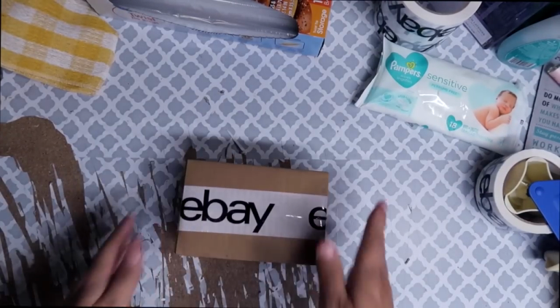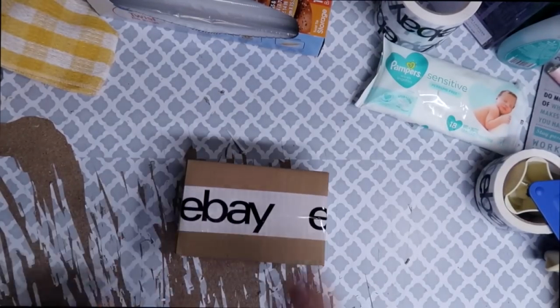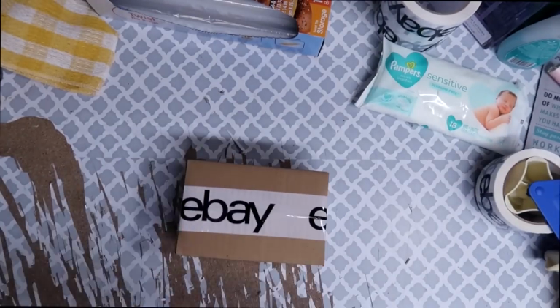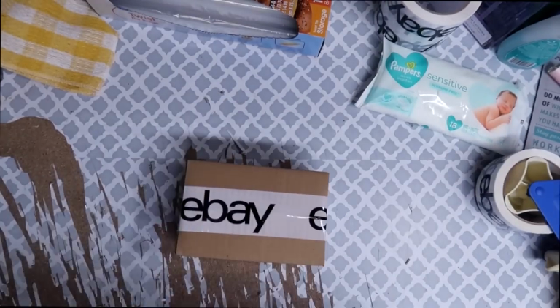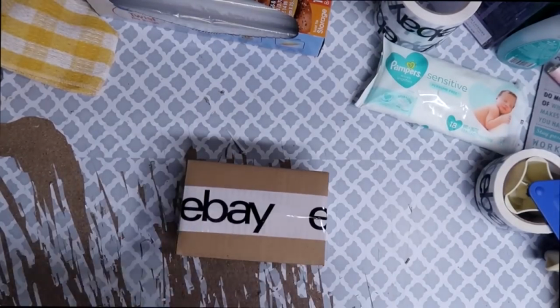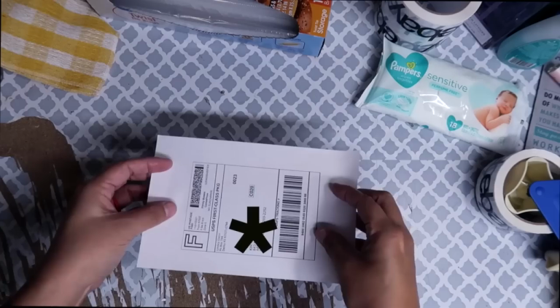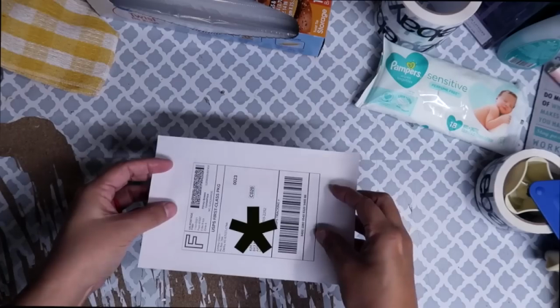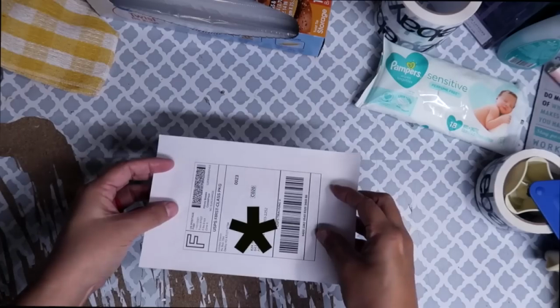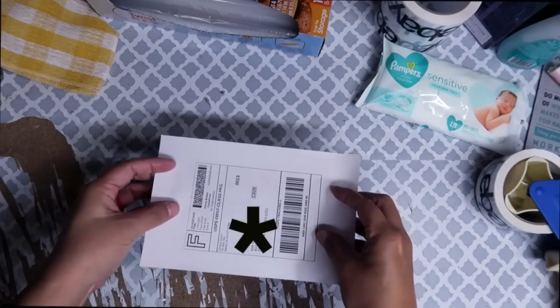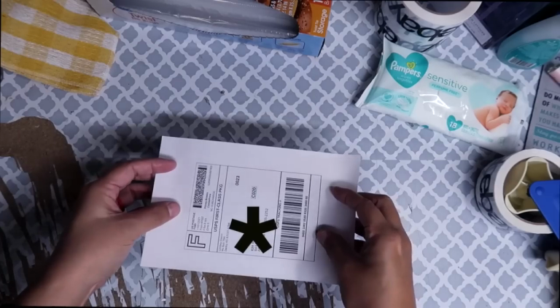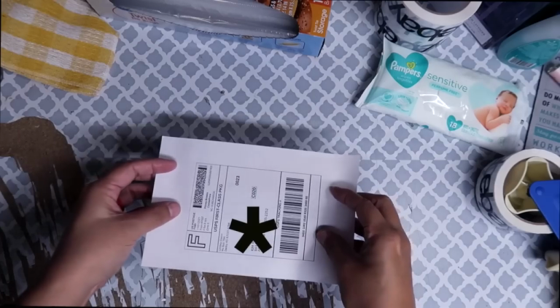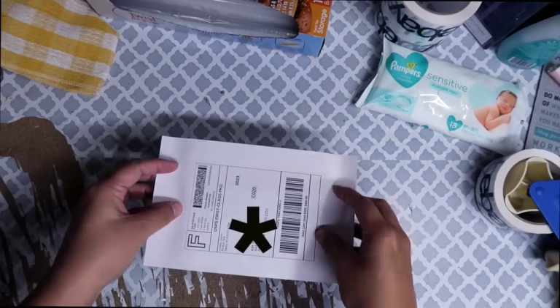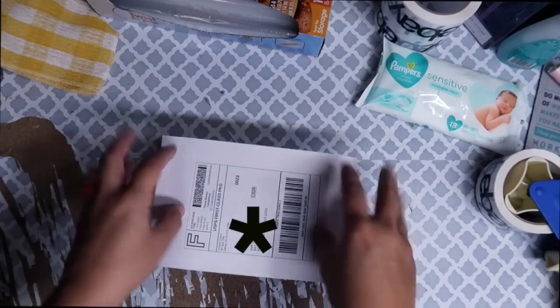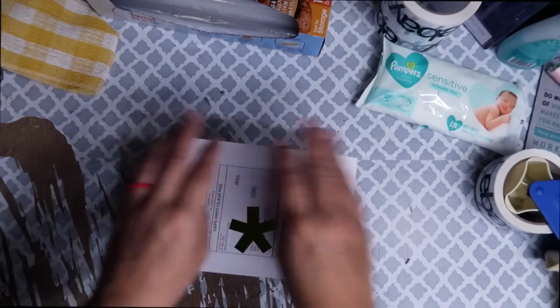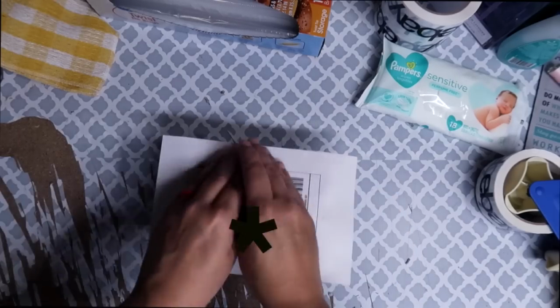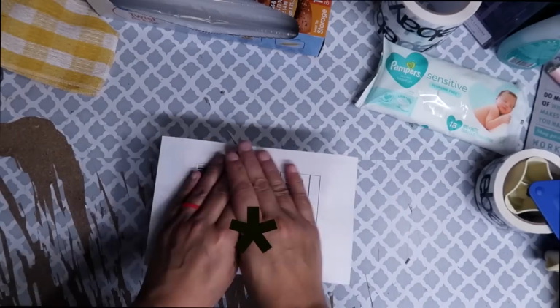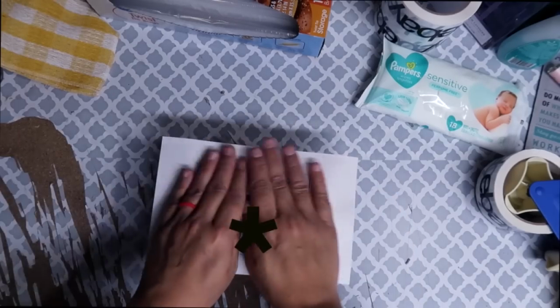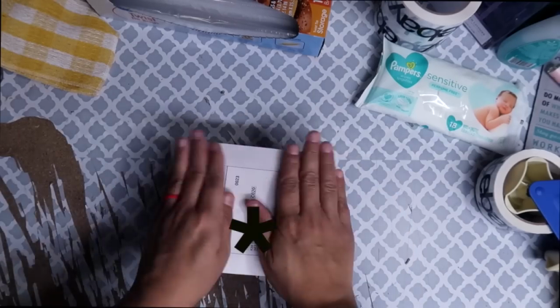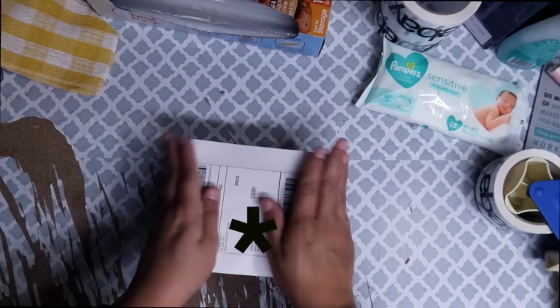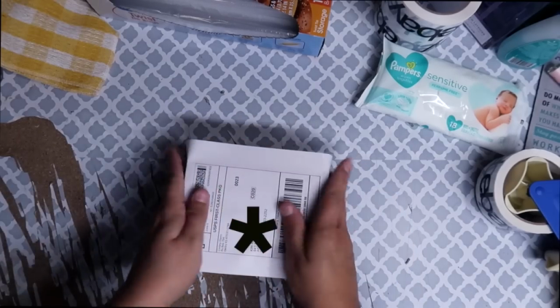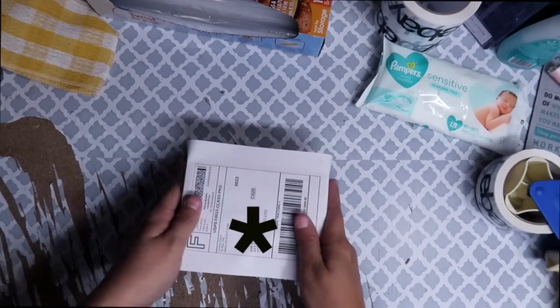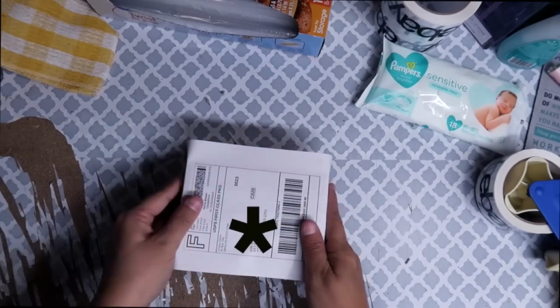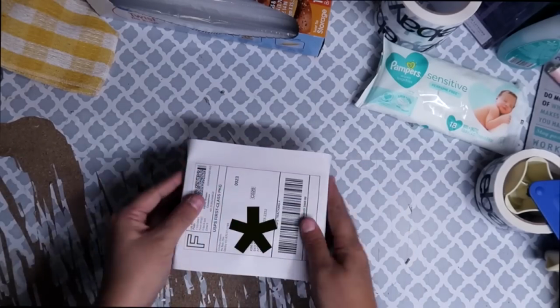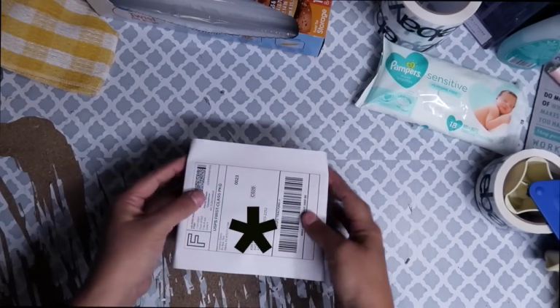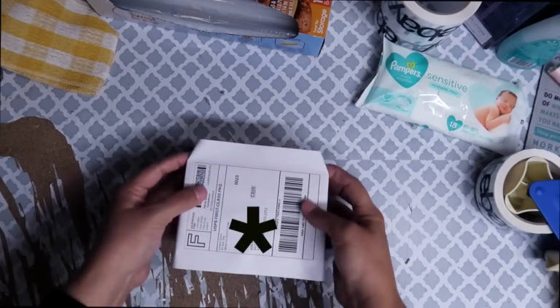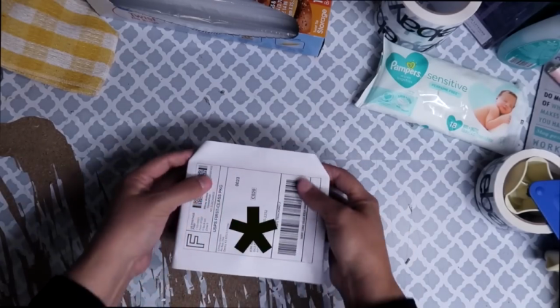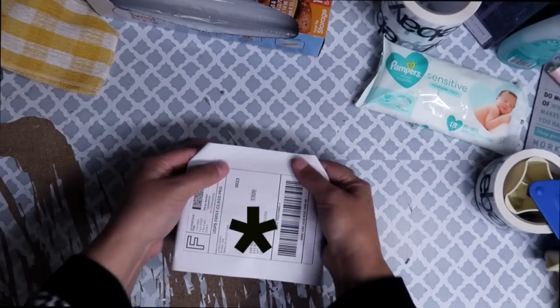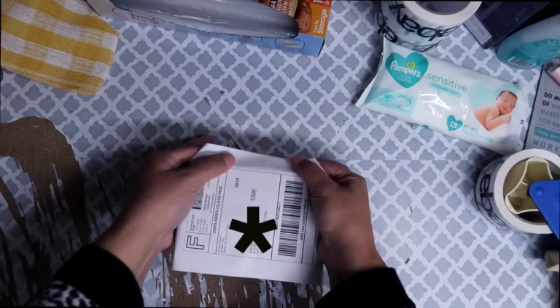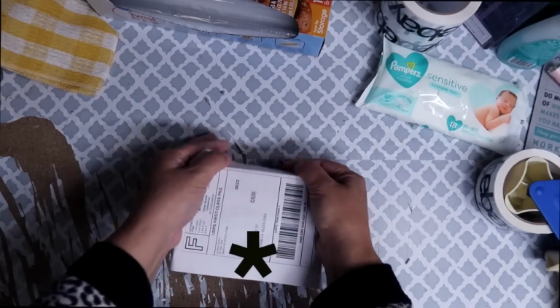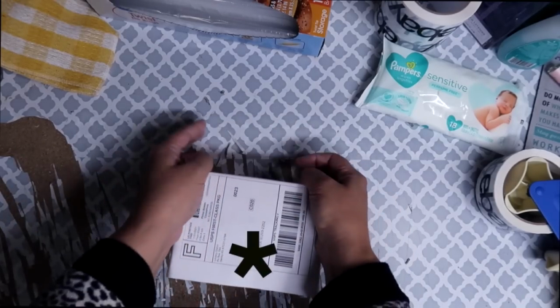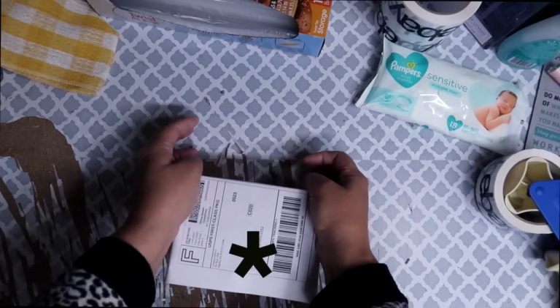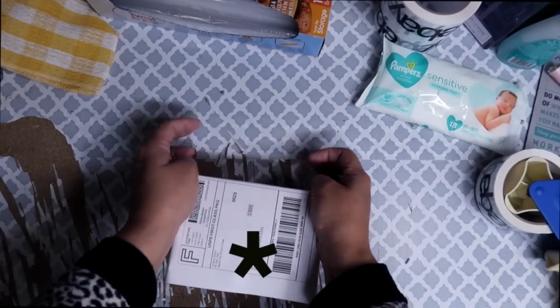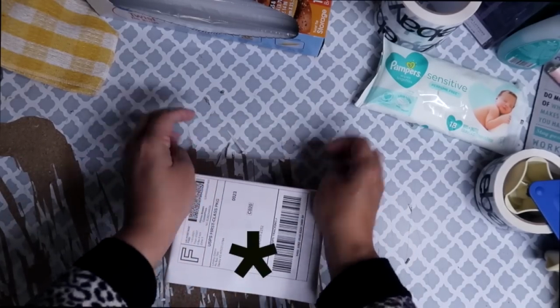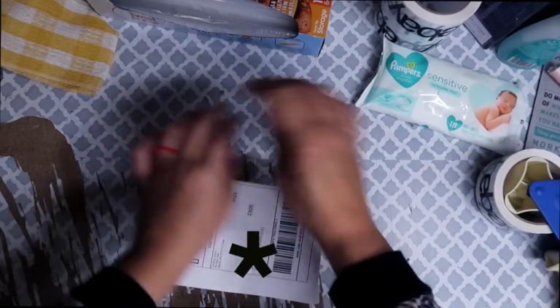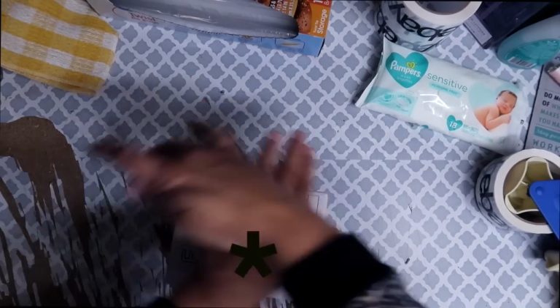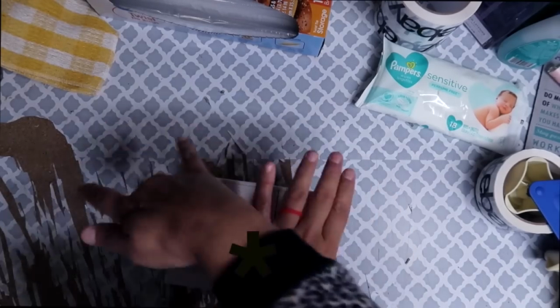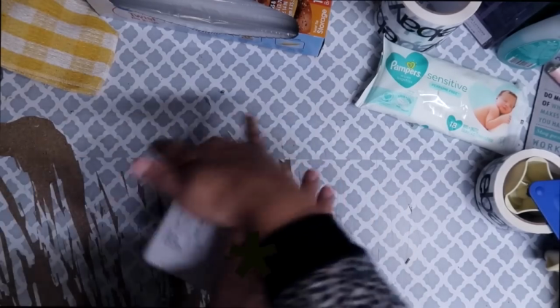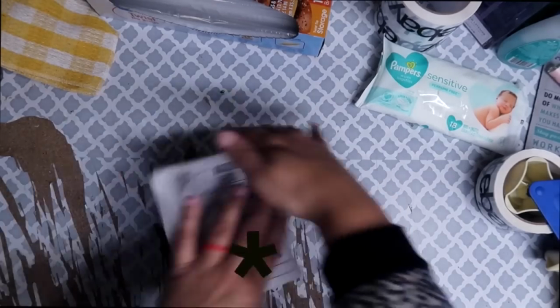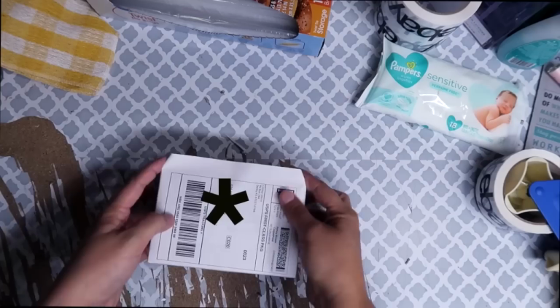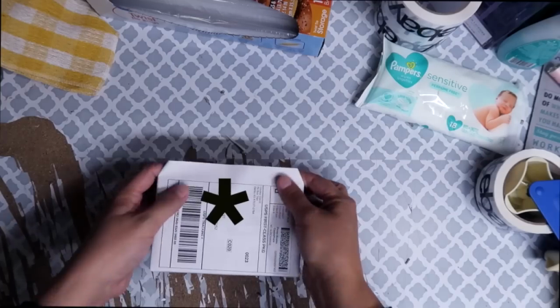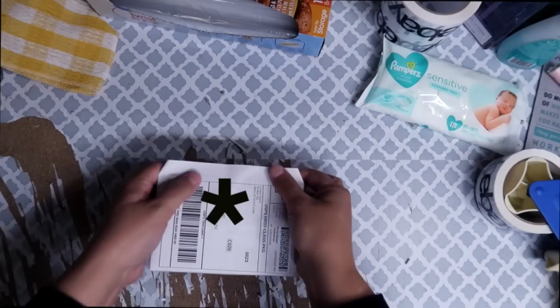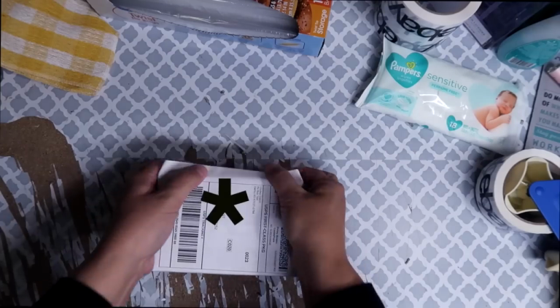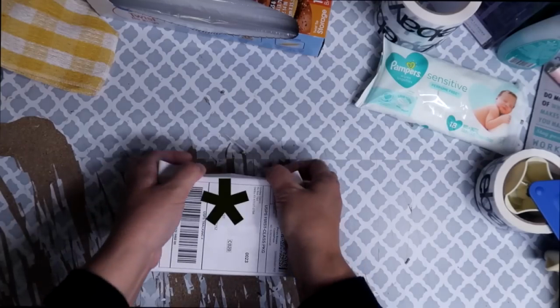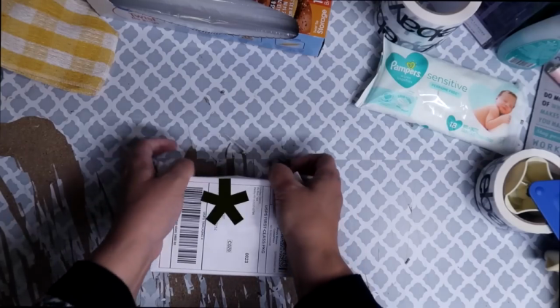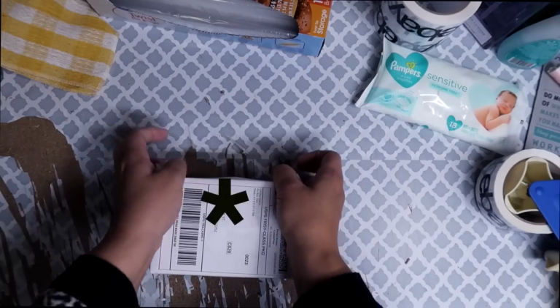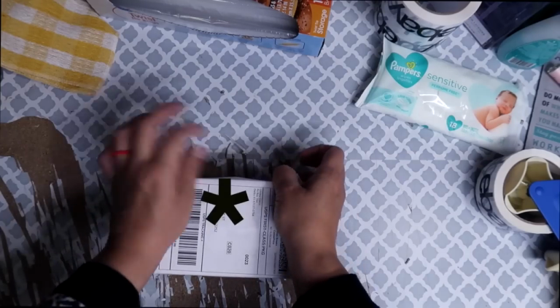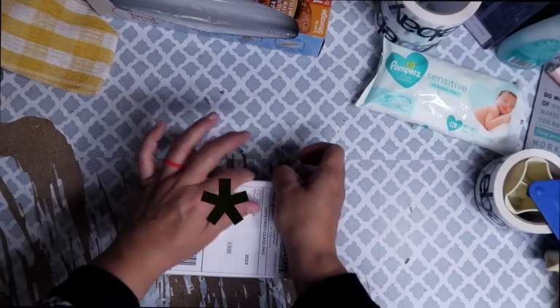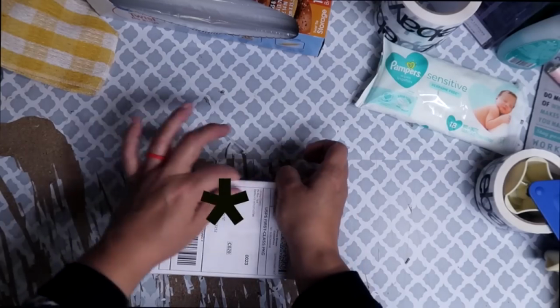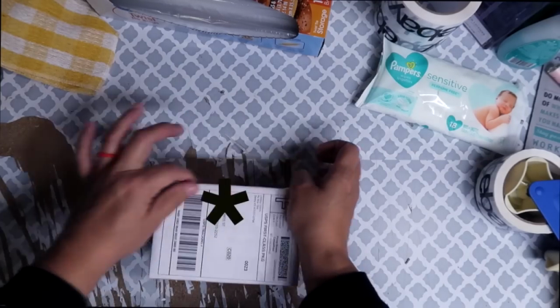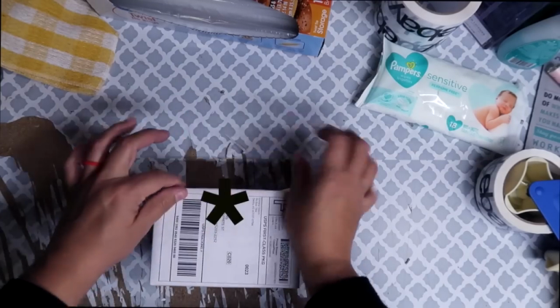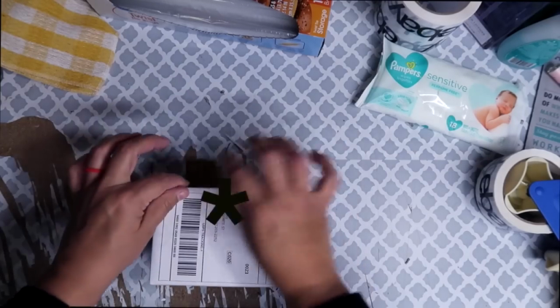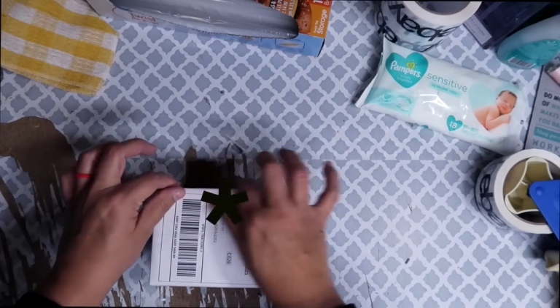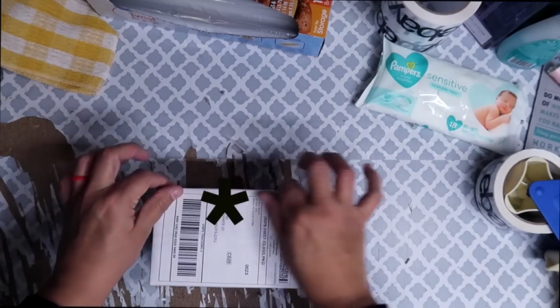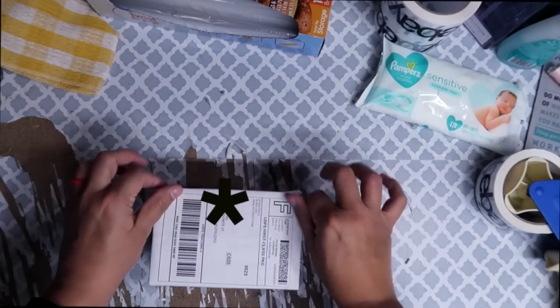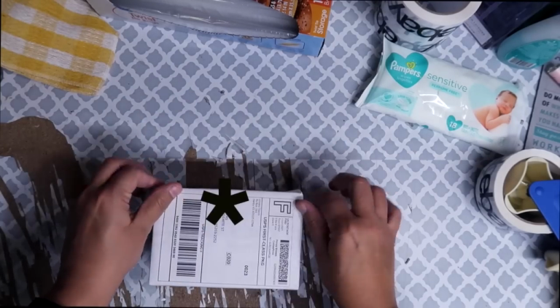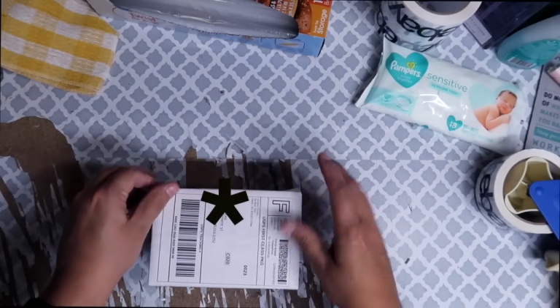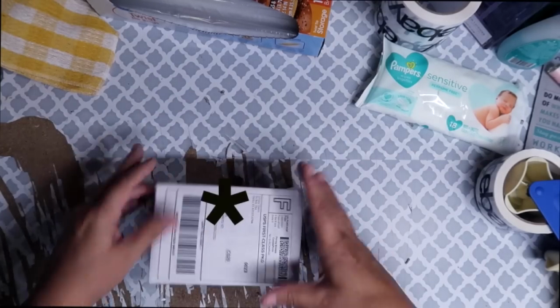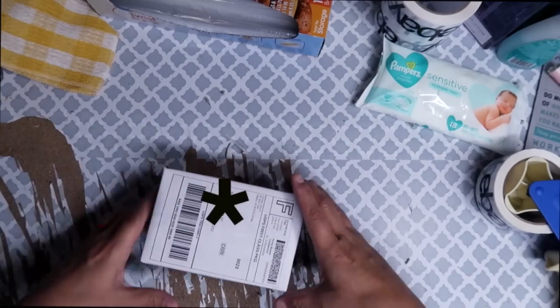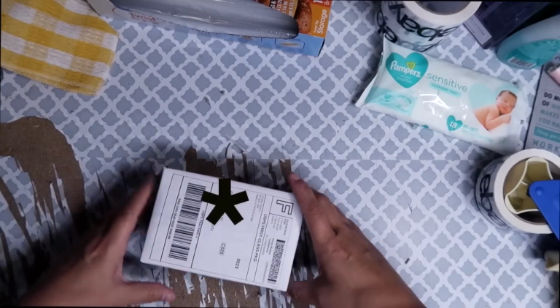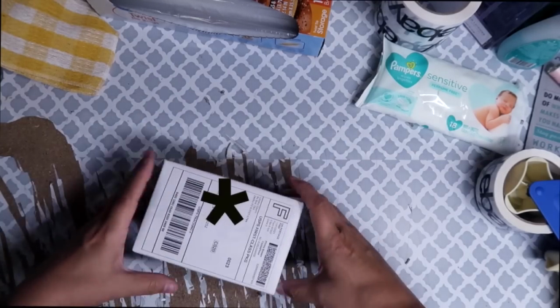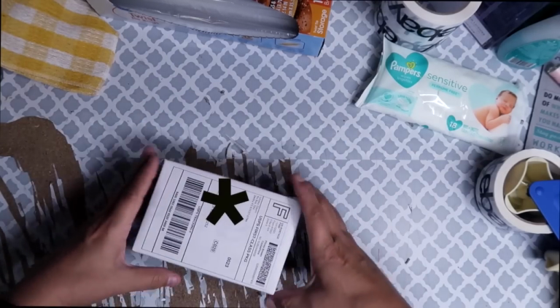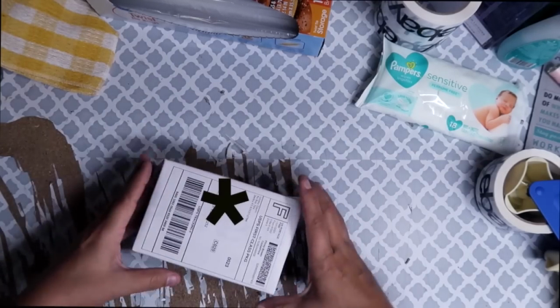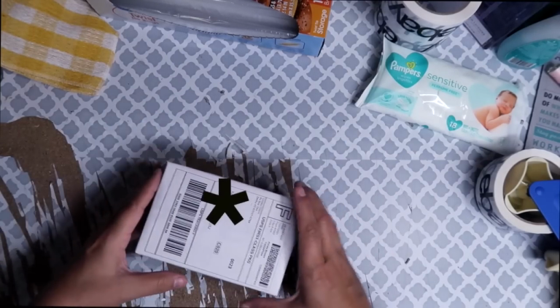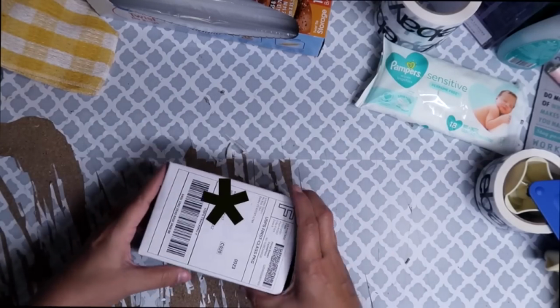The packaging paper will keep that from happening. My label is a little bit bigger than the box, so I just fold it down around the sides, tape around it to secure it, and it is good to go.